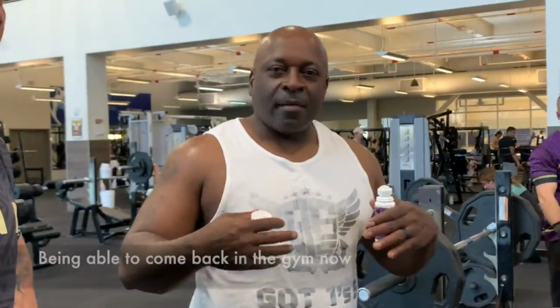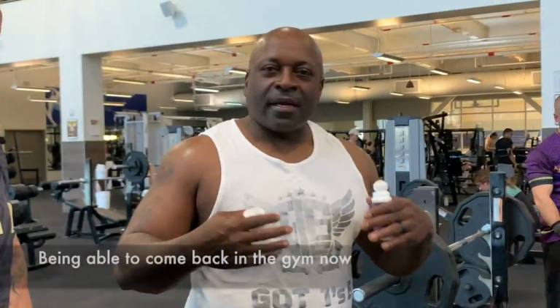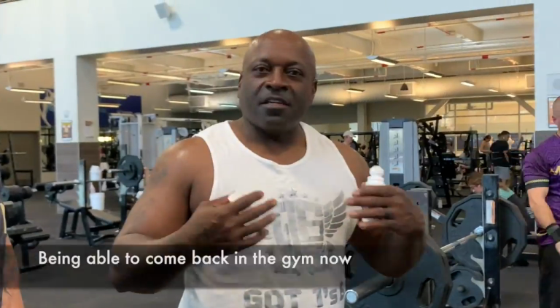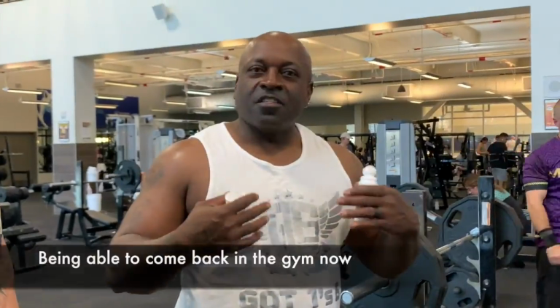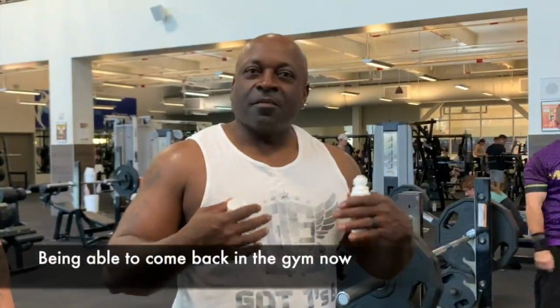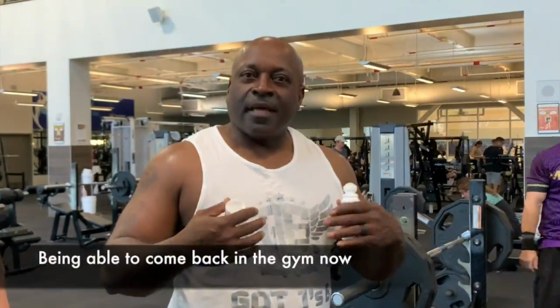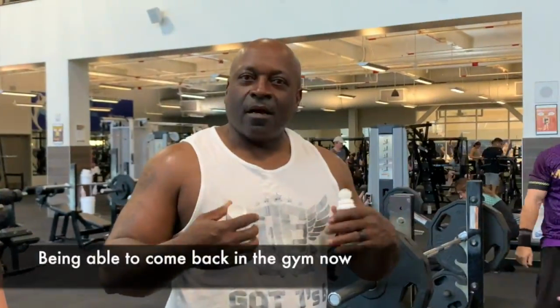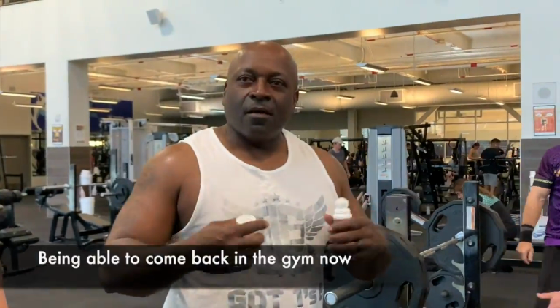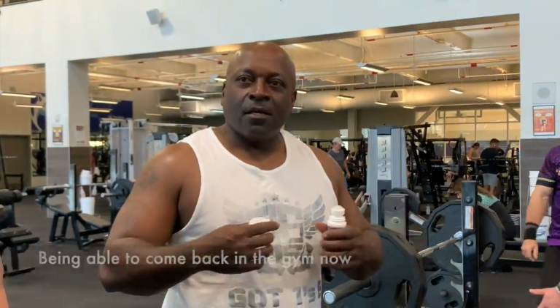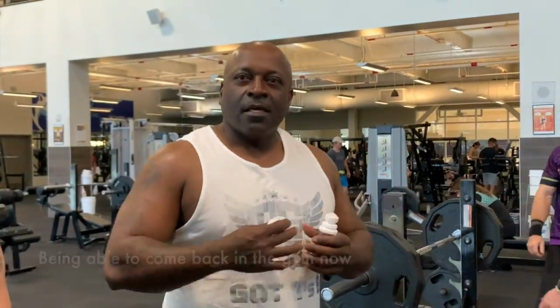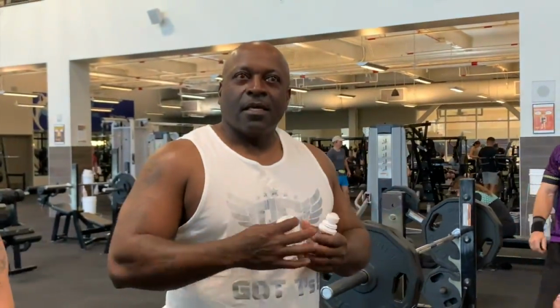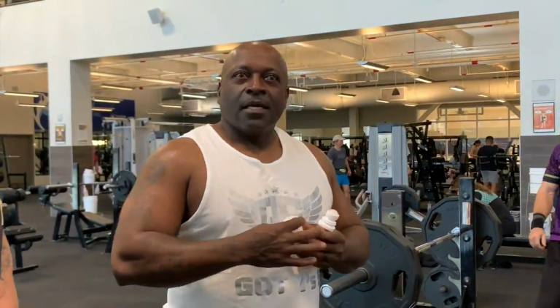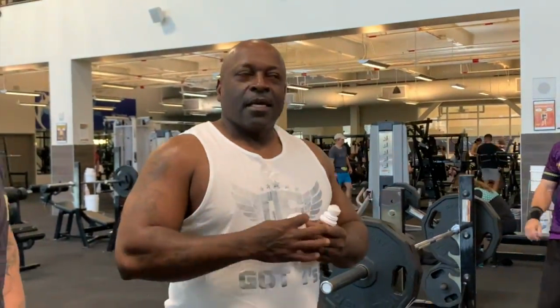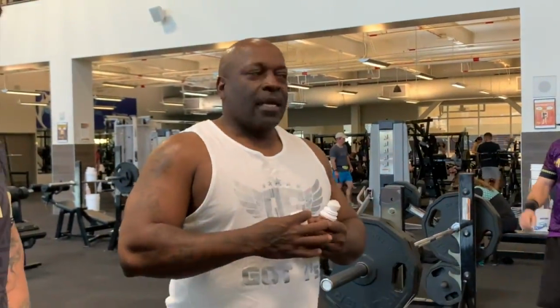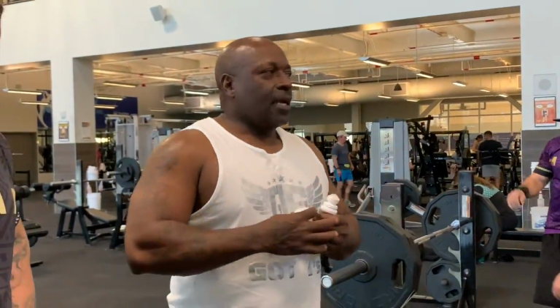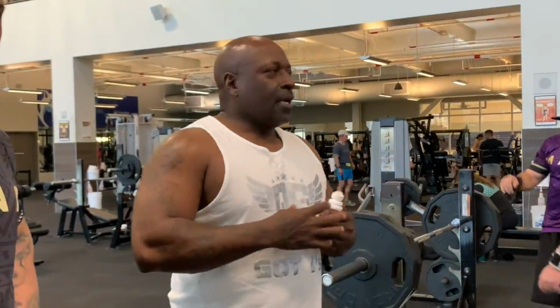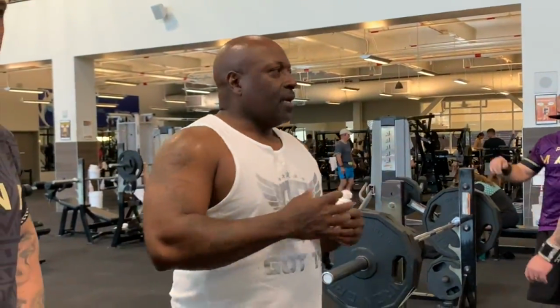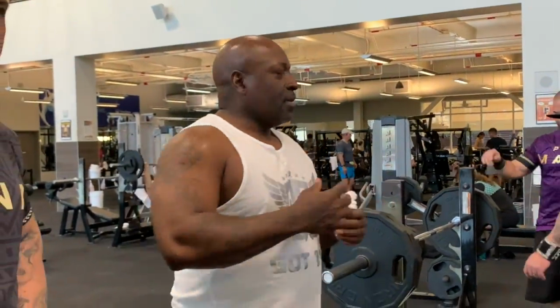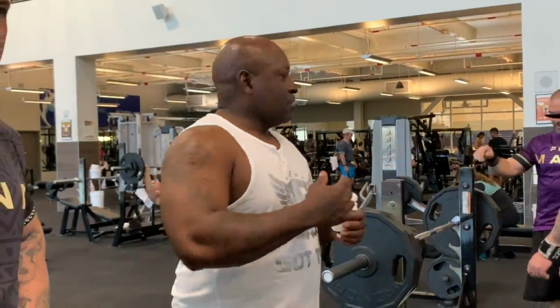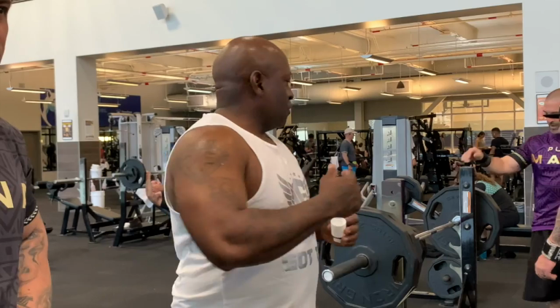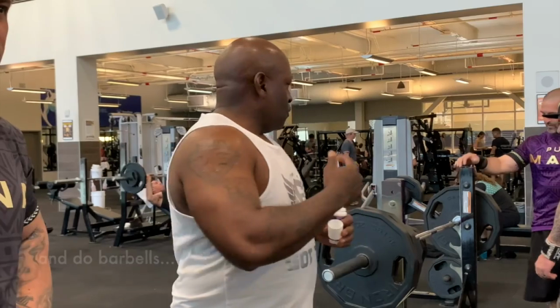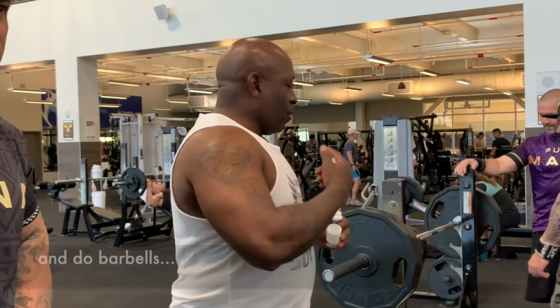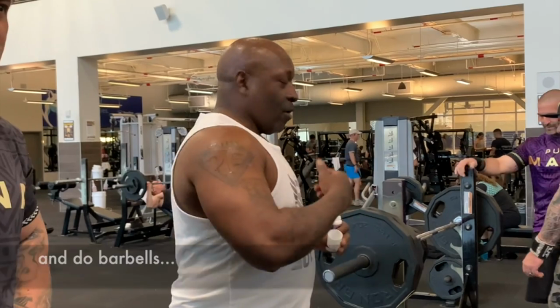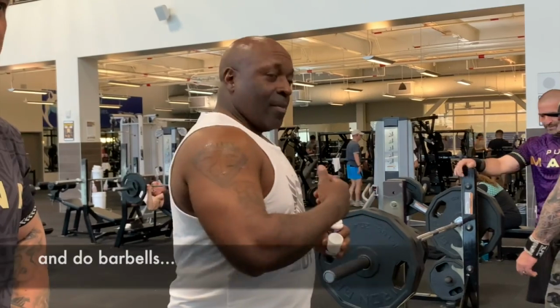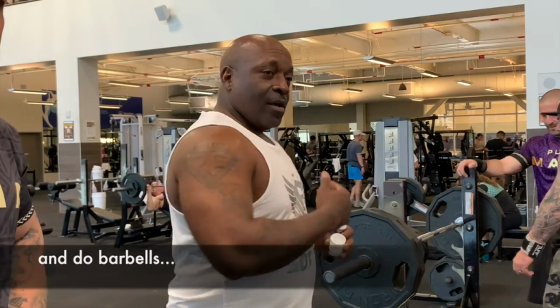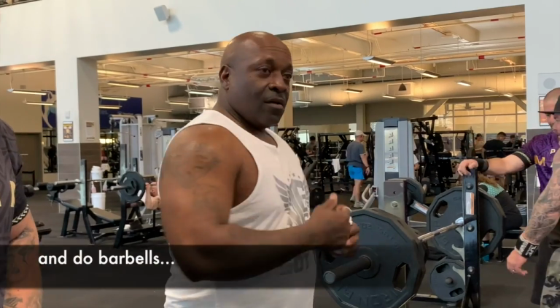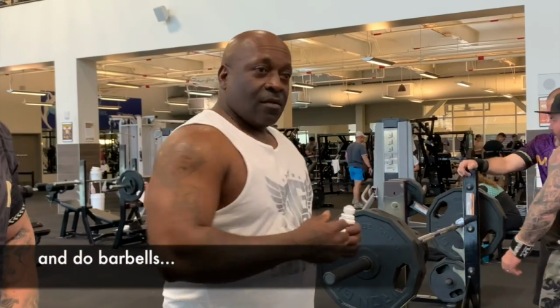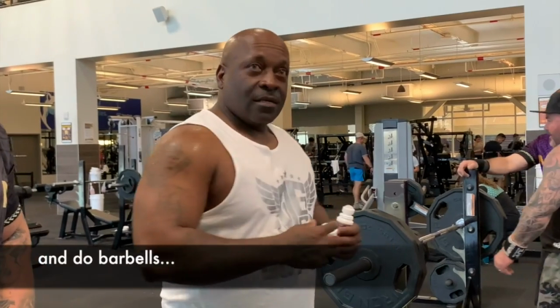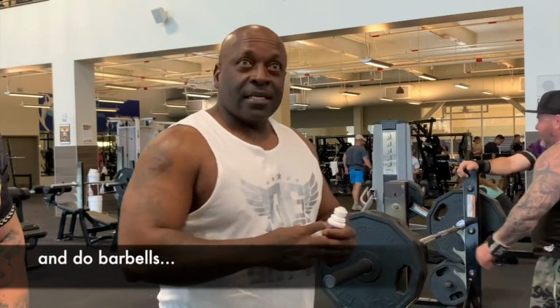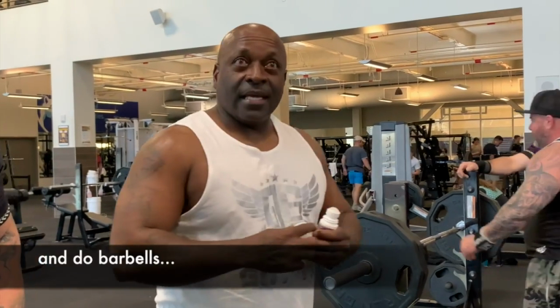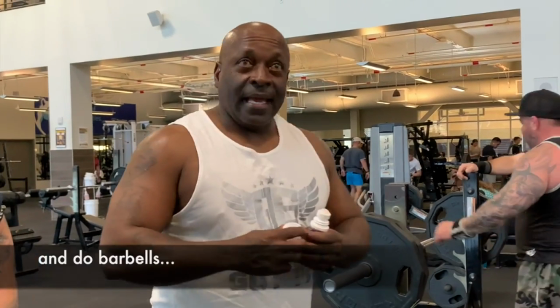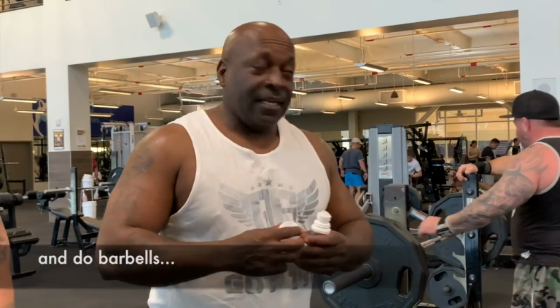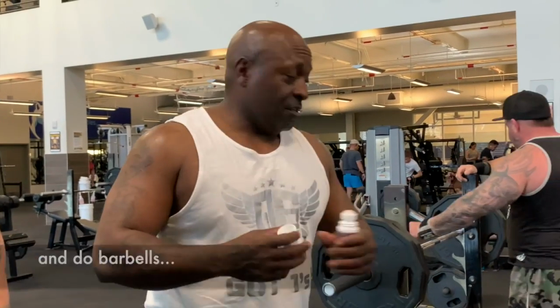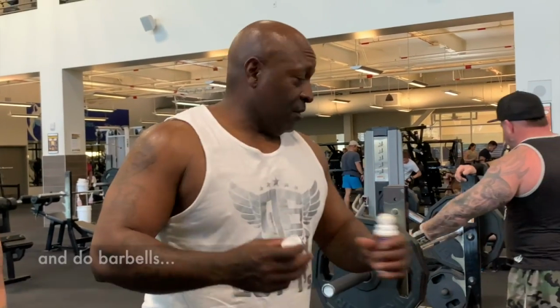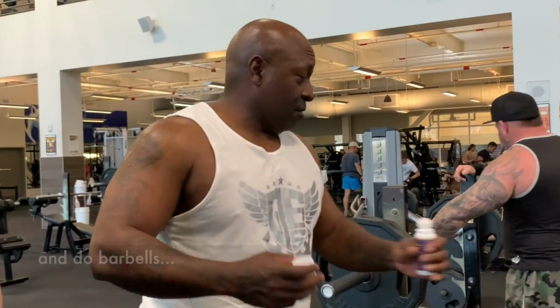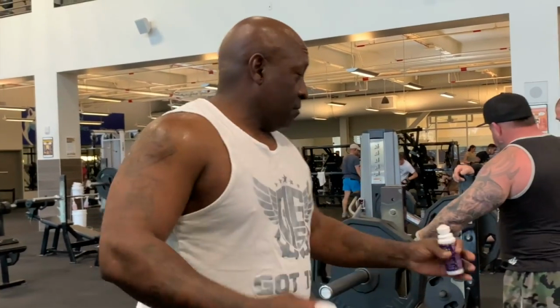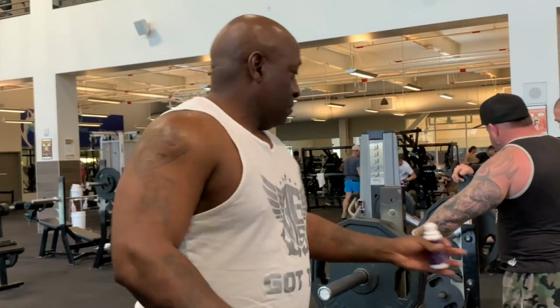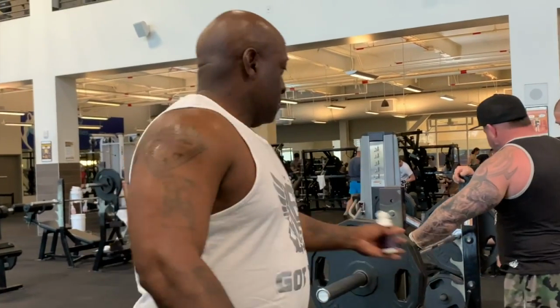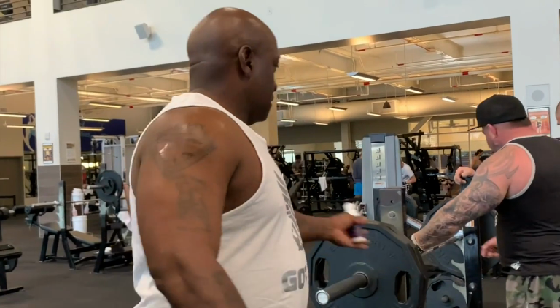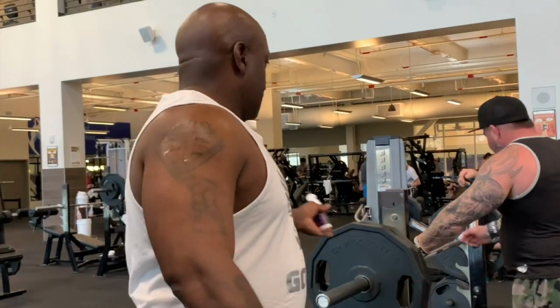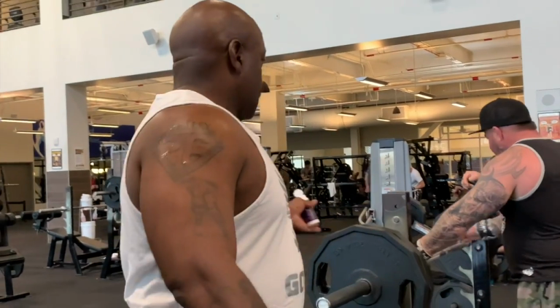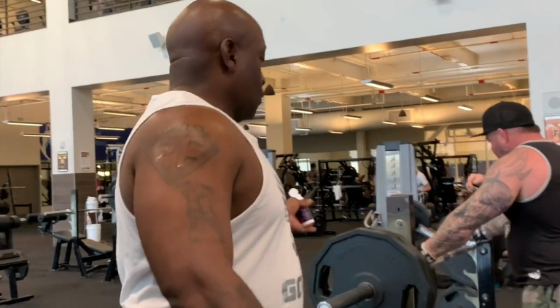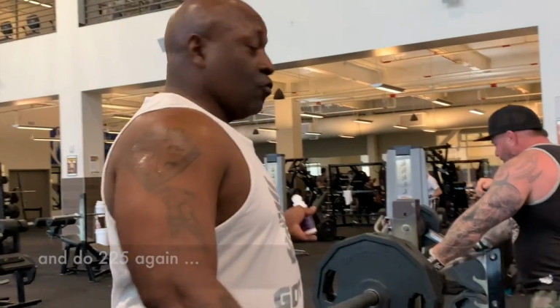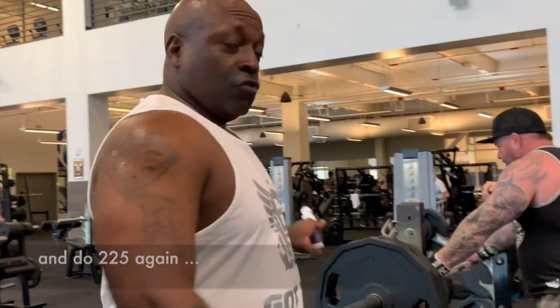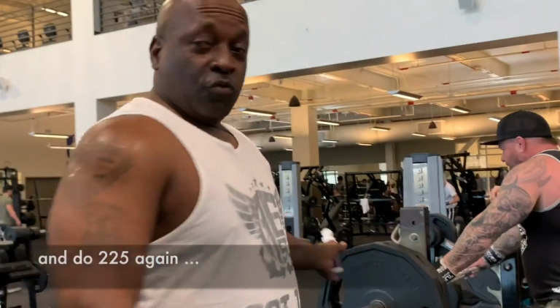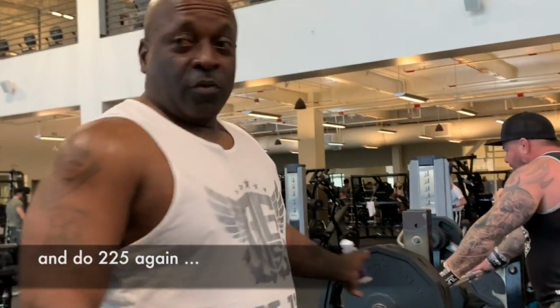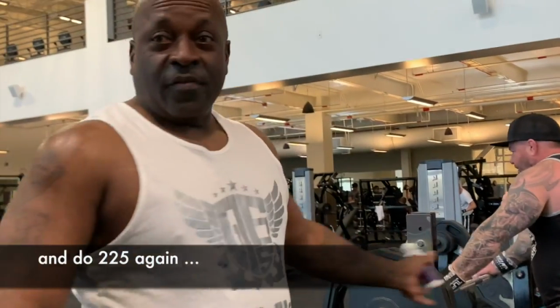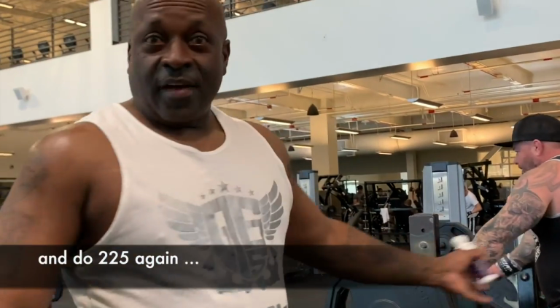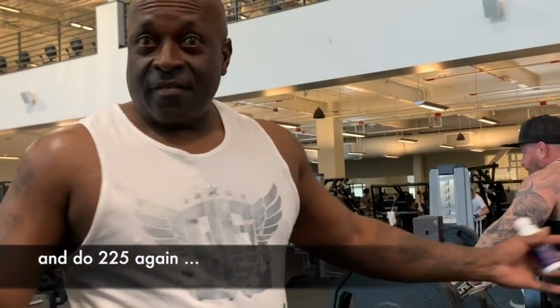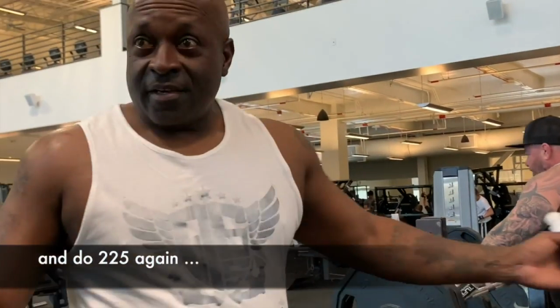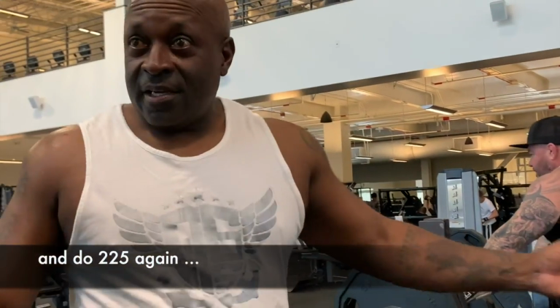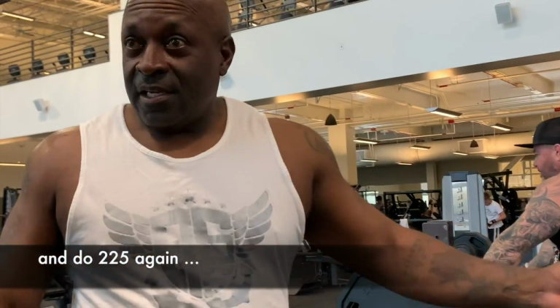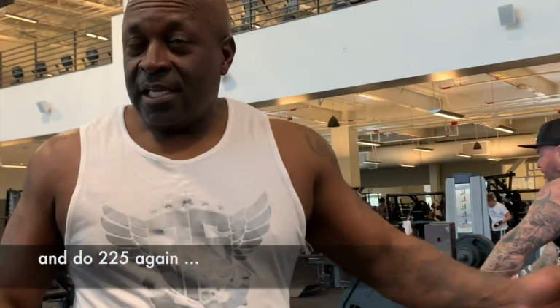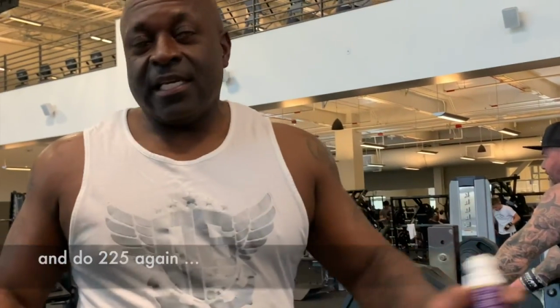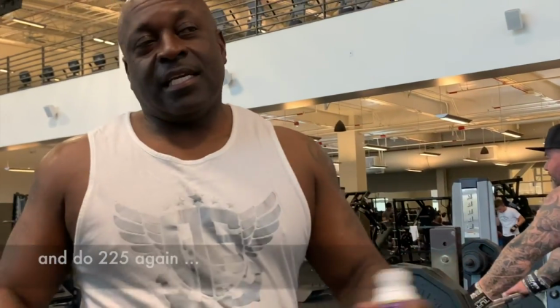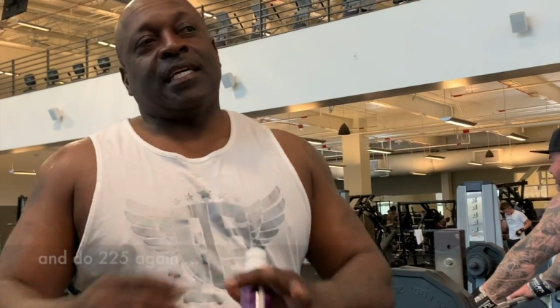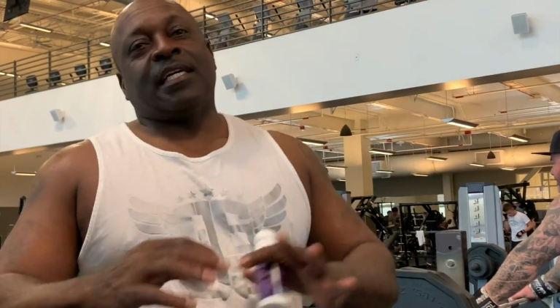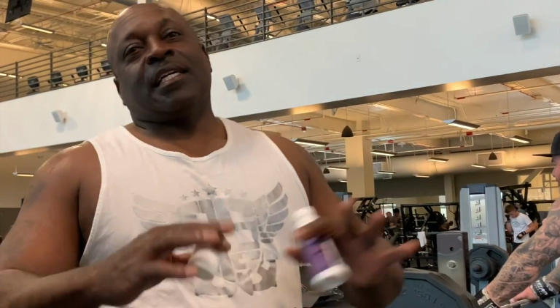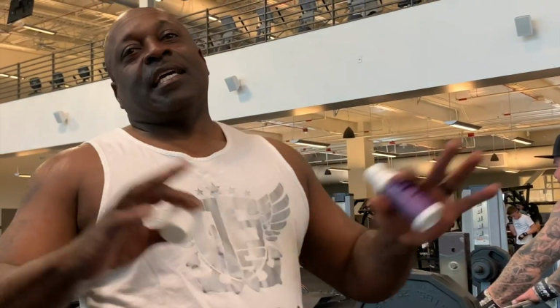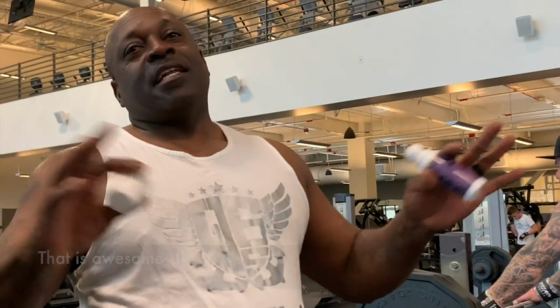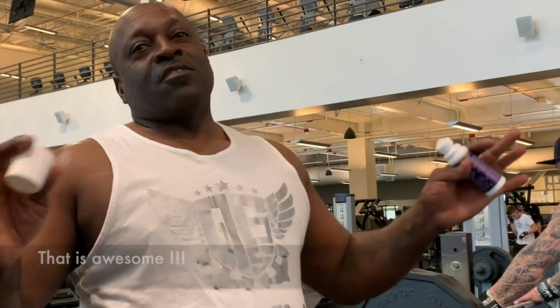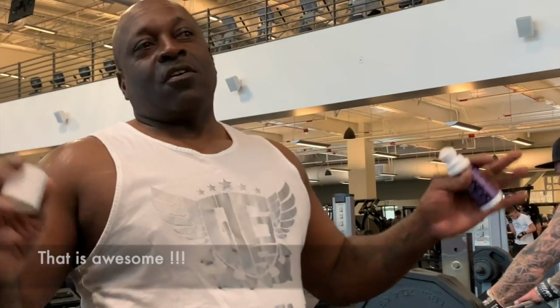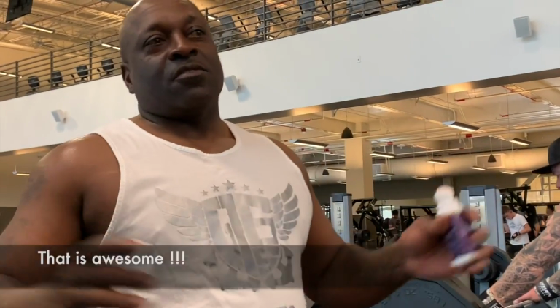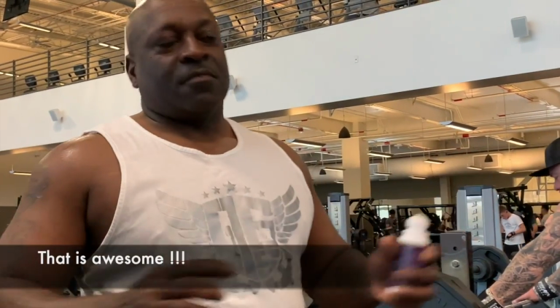We come back in the gym now and we do barbell and do 225 again. That is awesome.